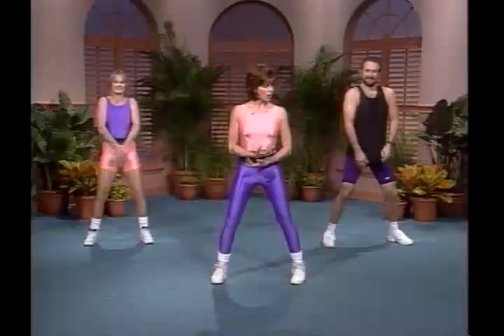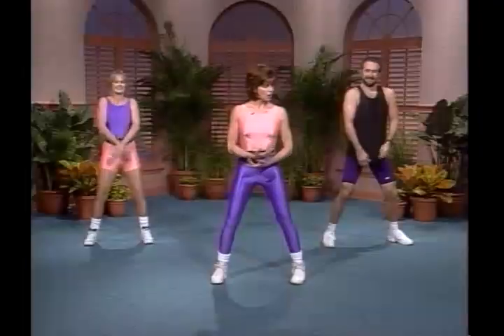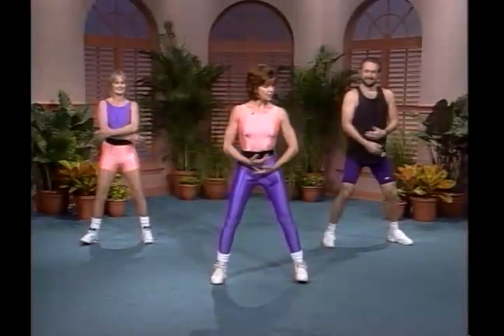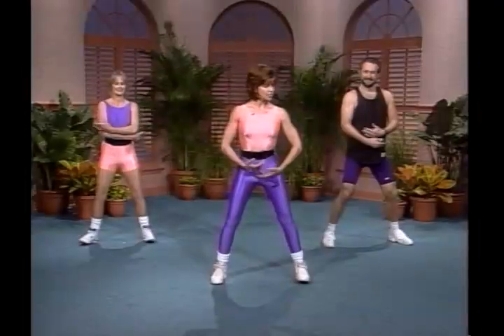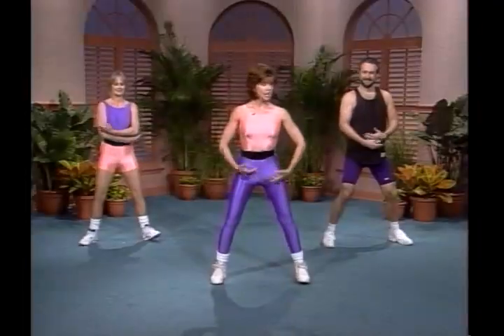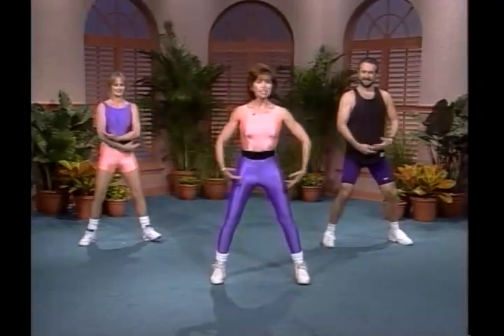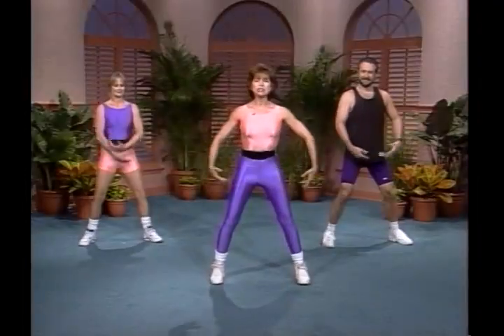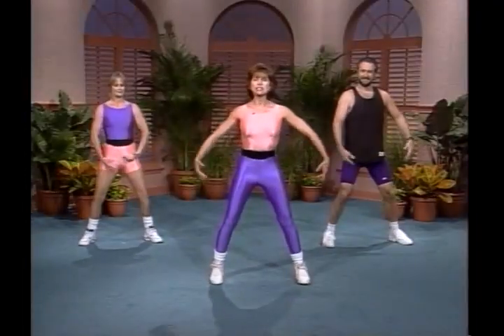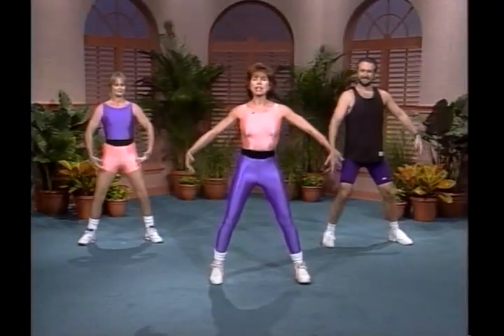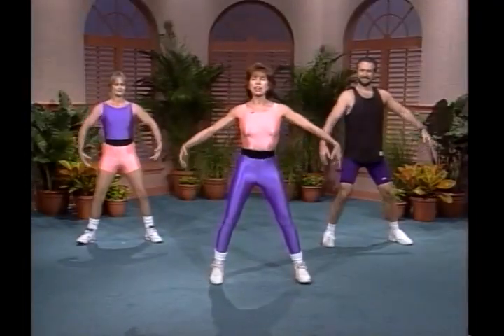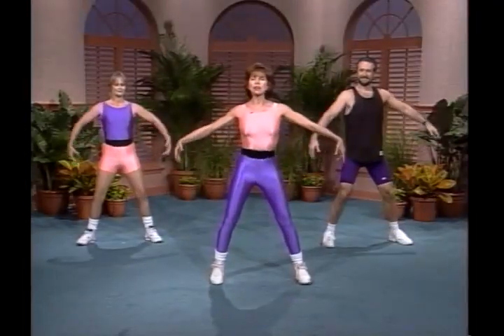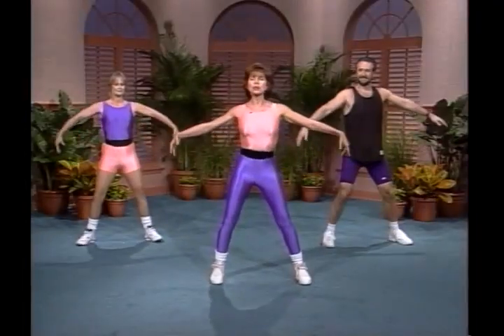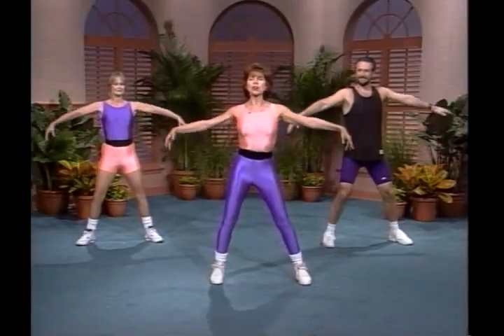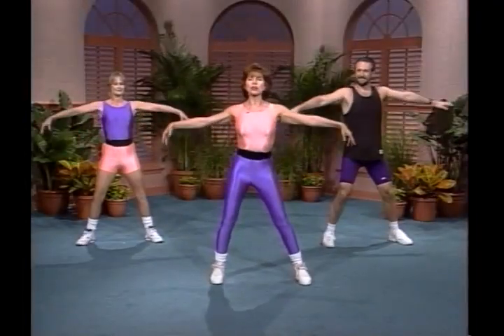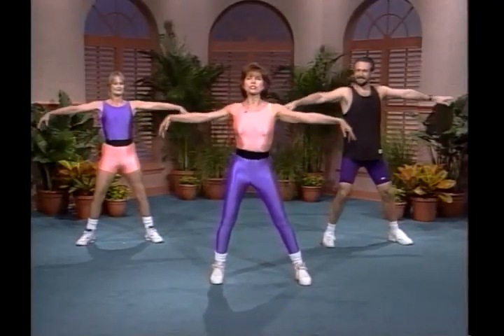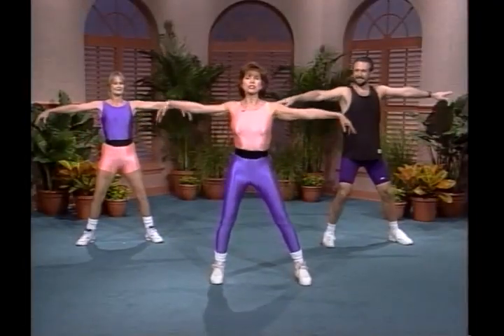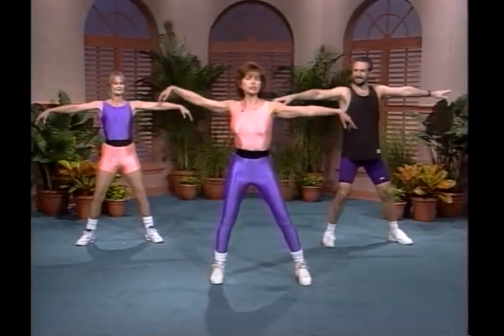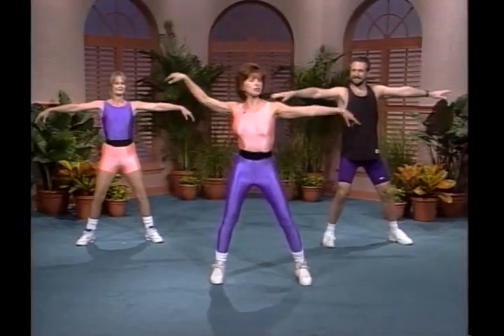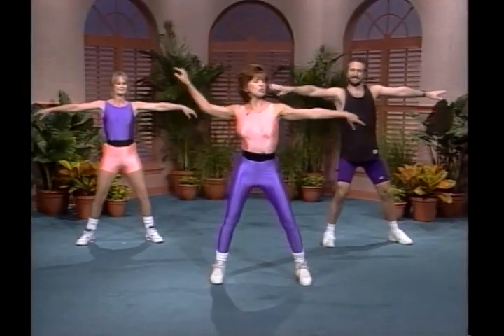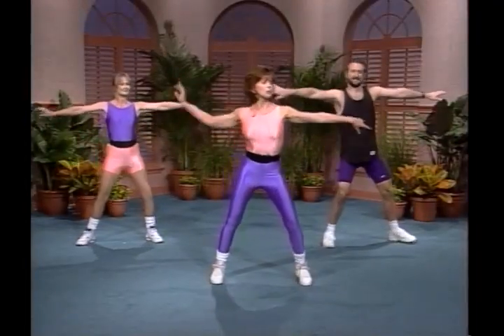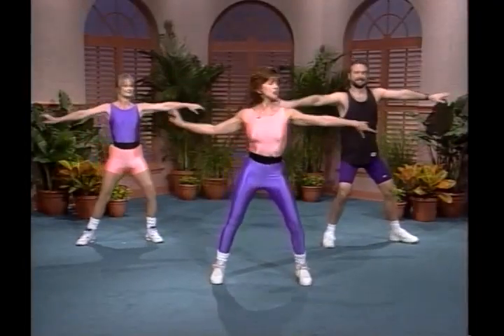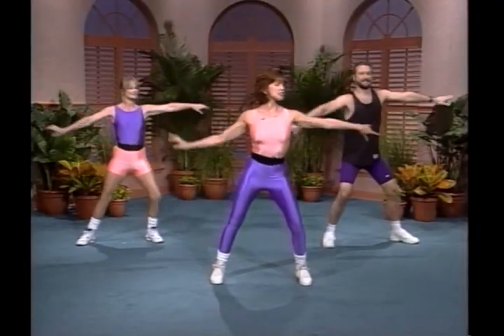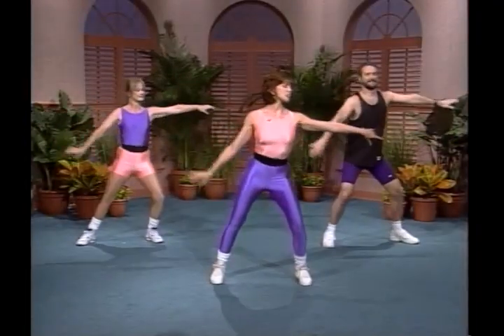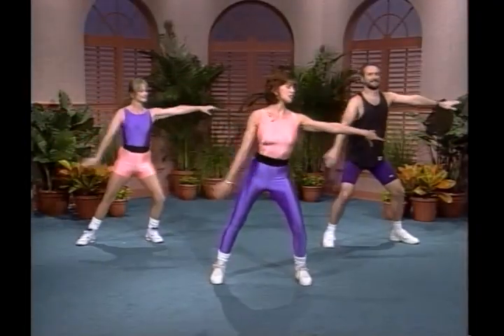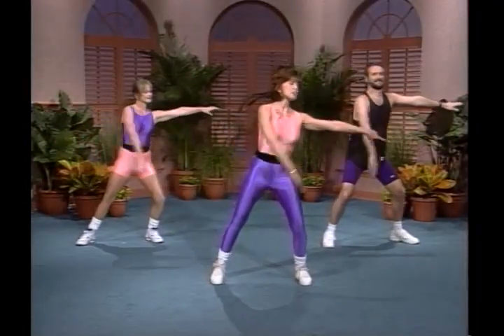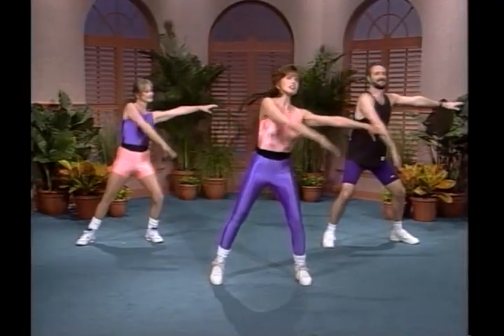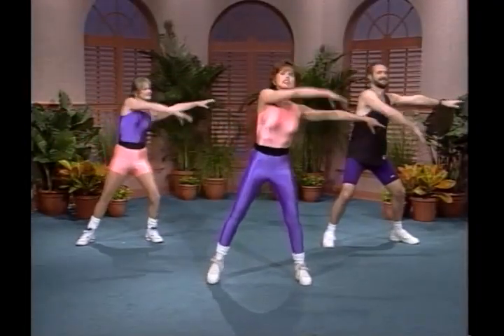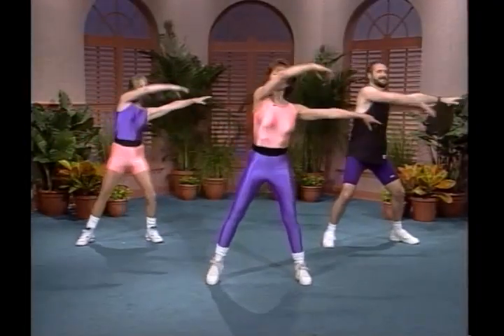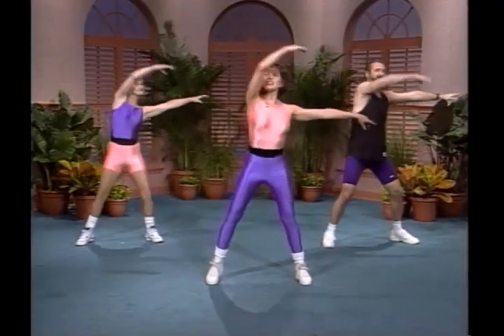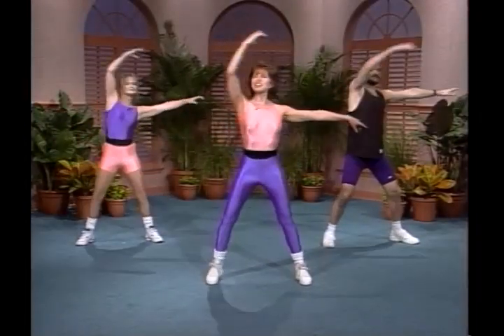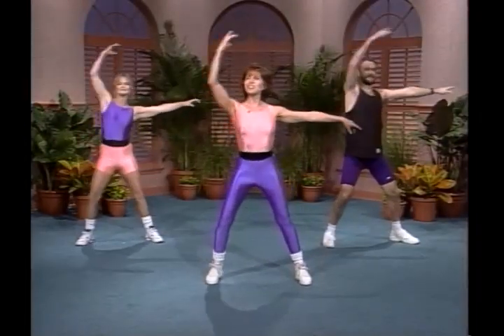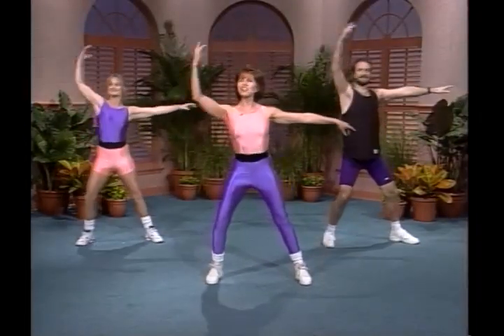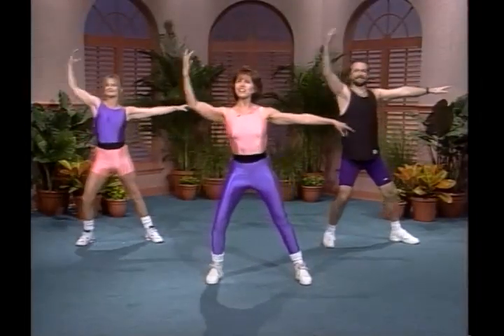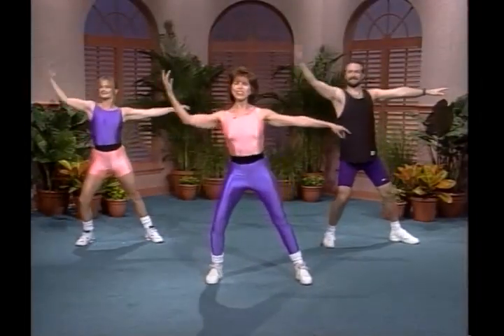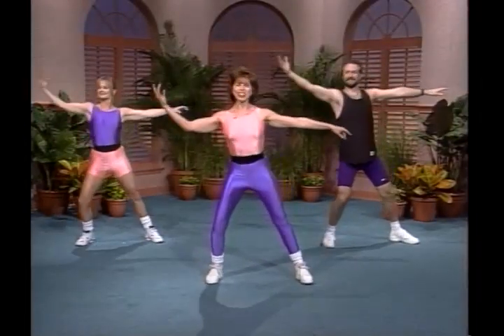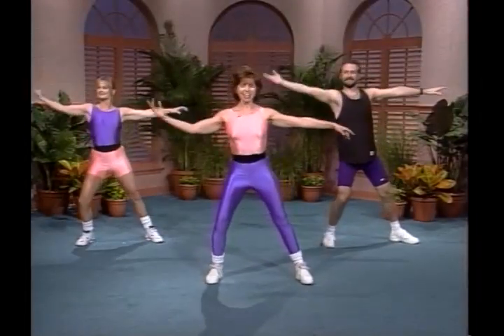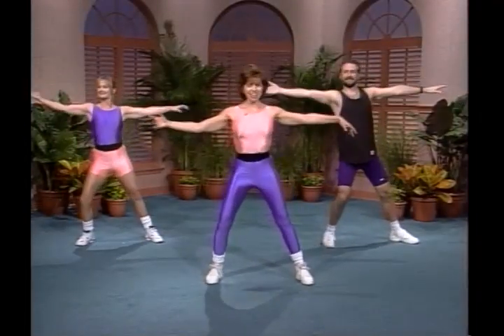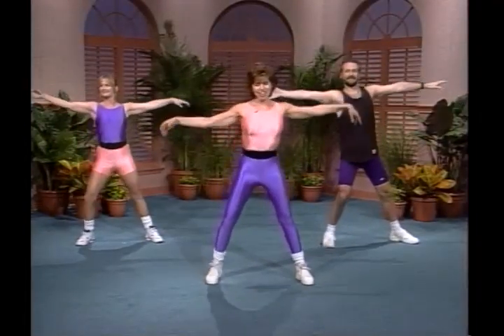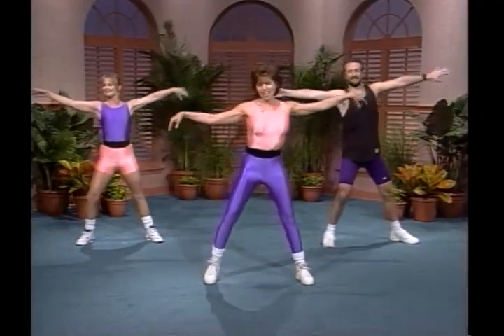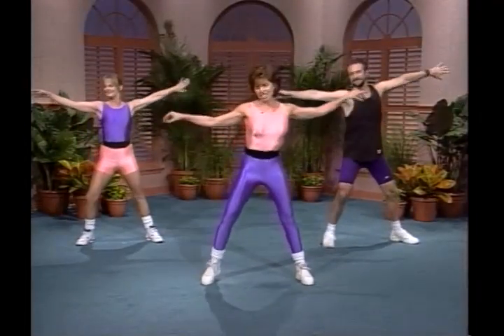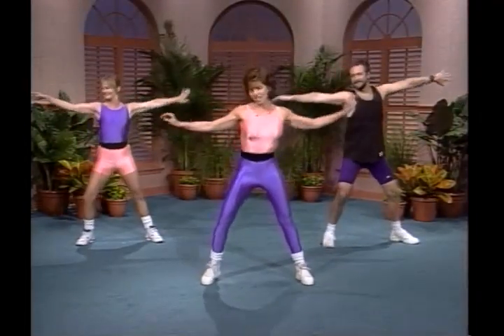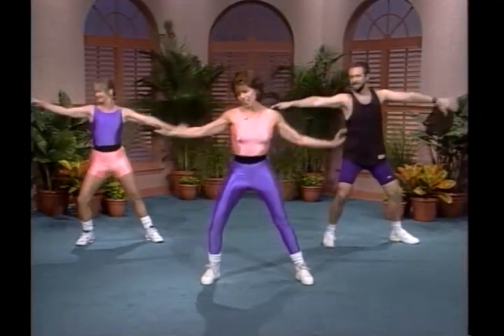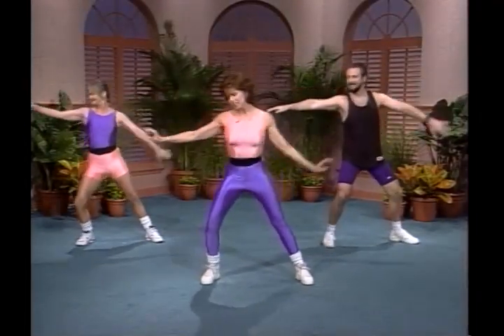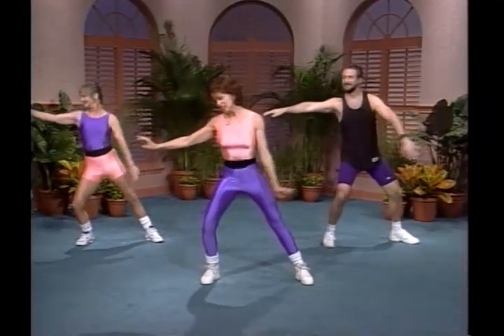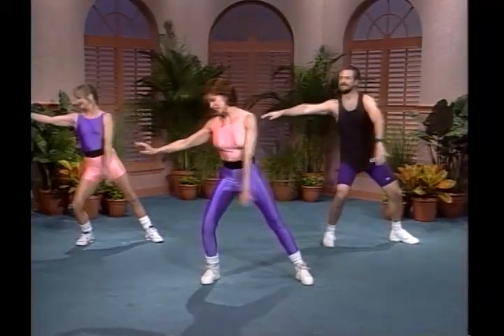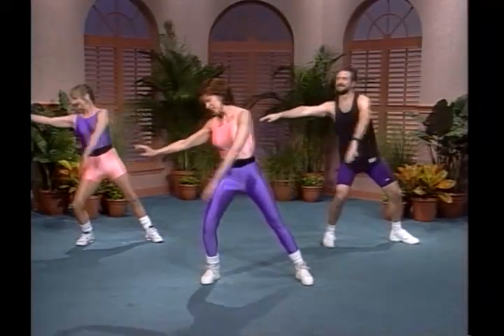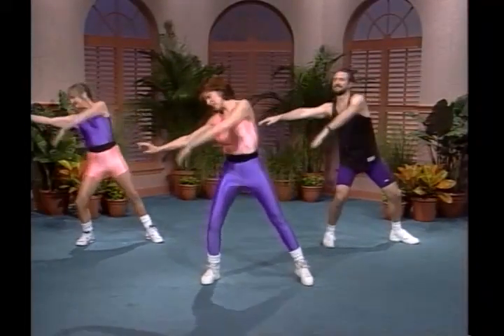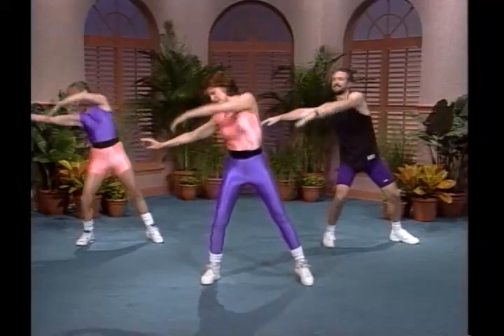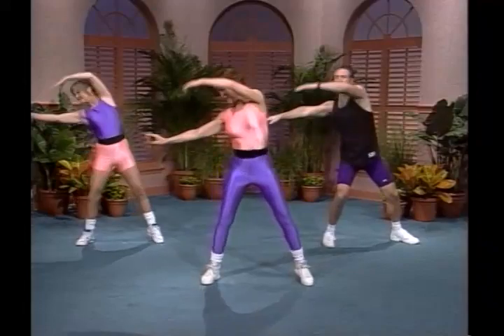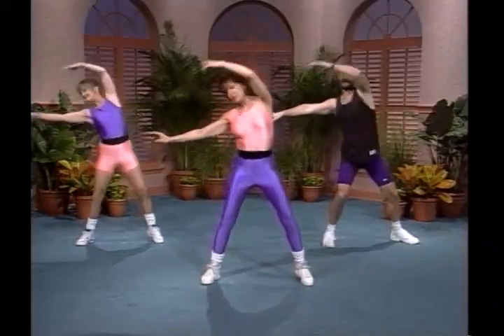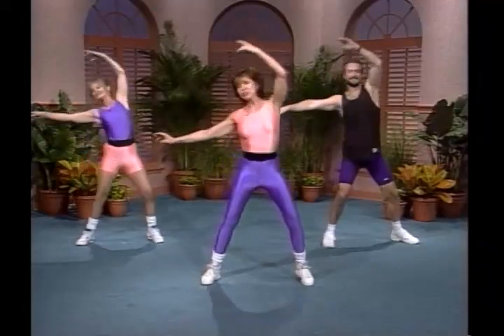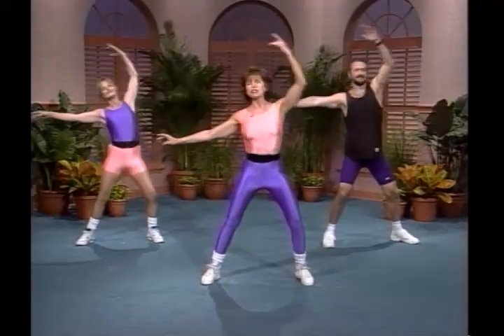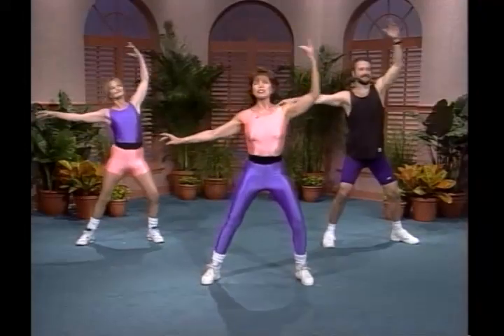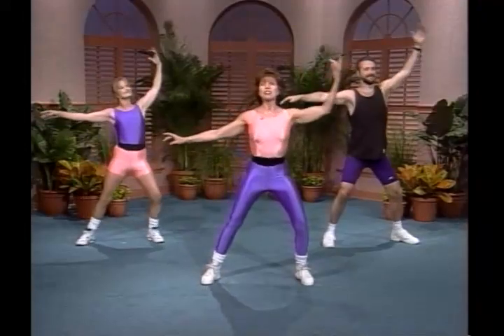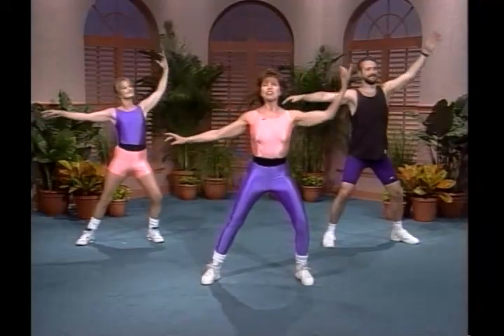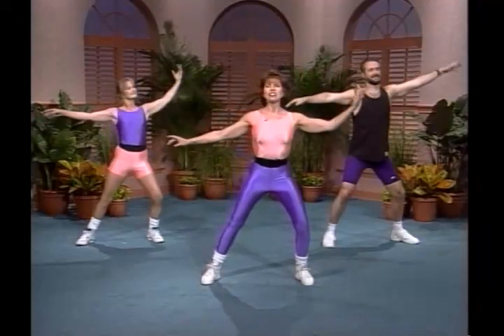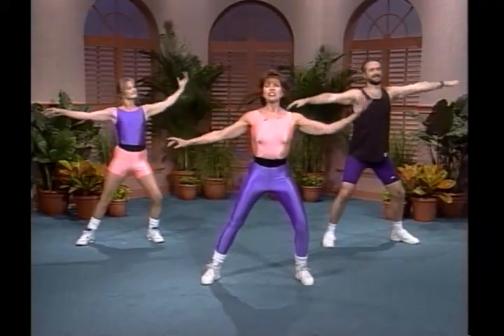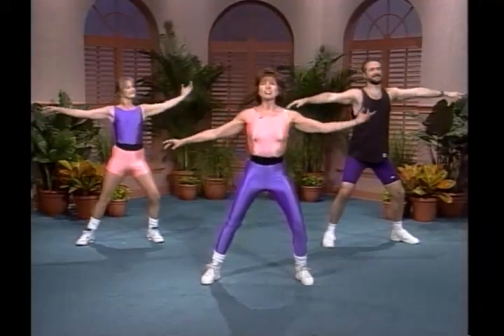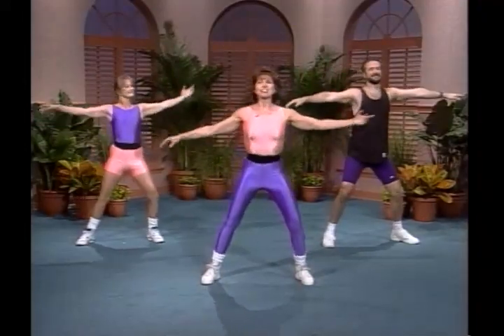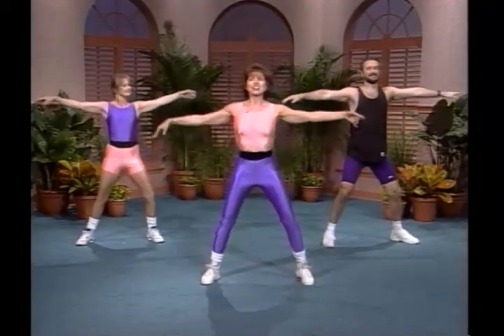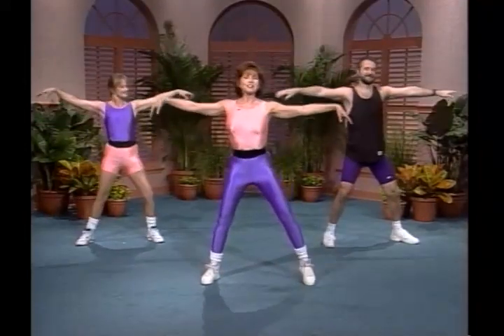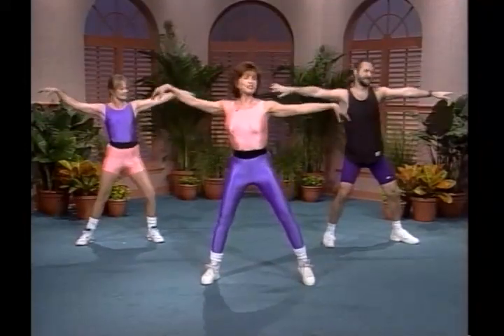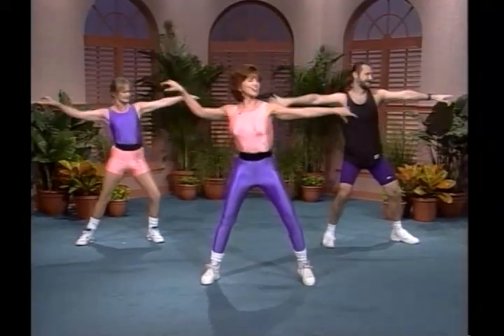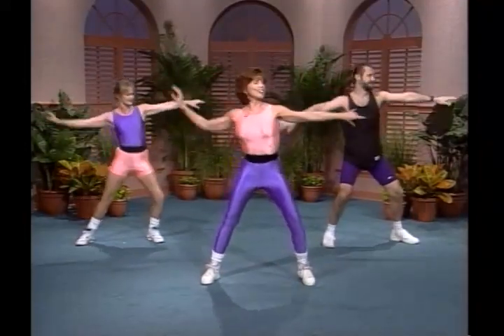Arms side to side. We're going to circle. Now you kind of let it go, let it flow.